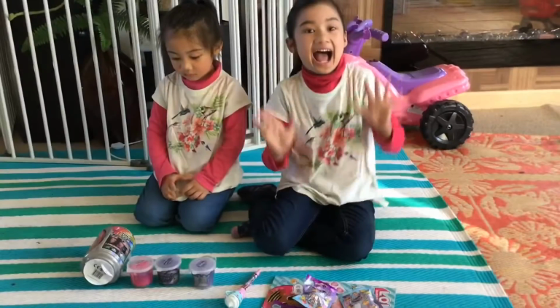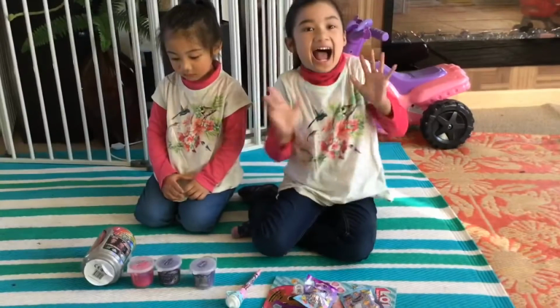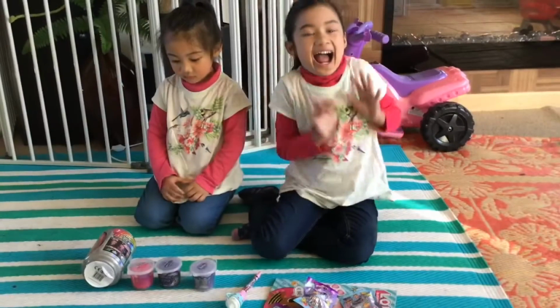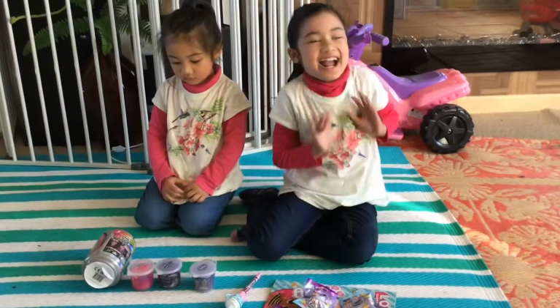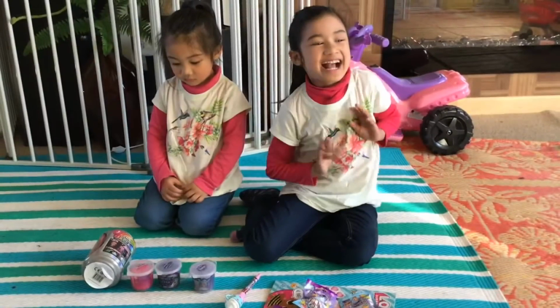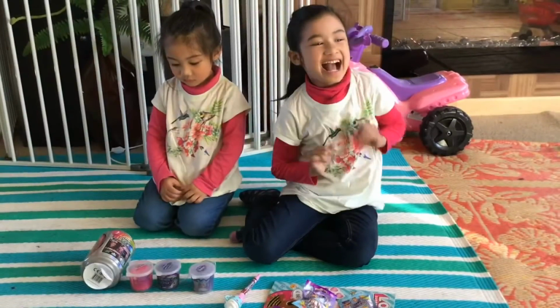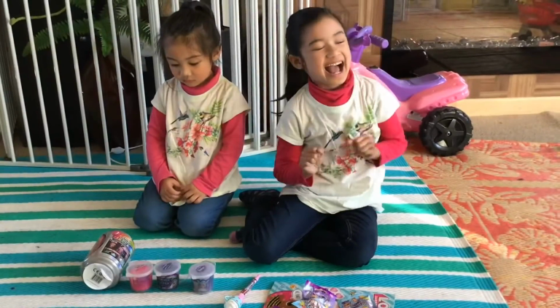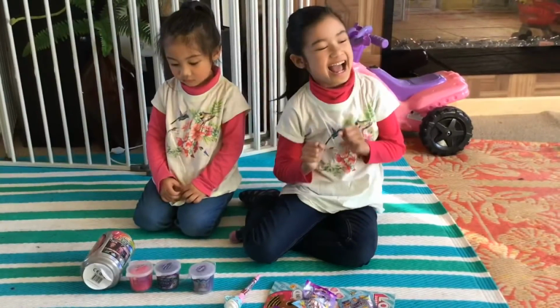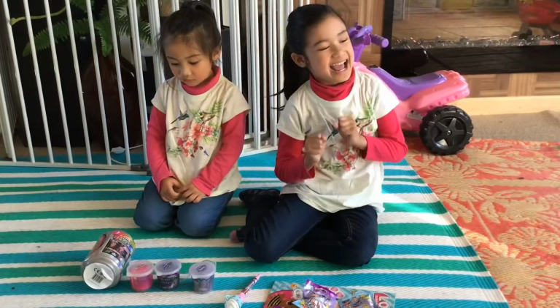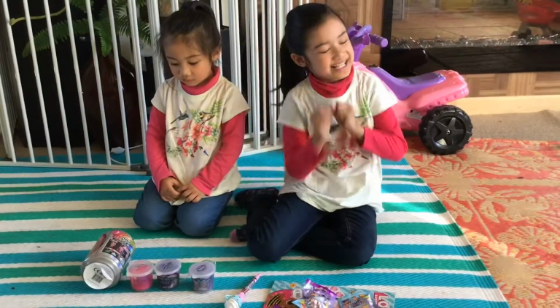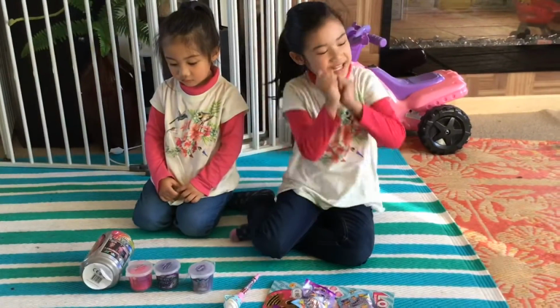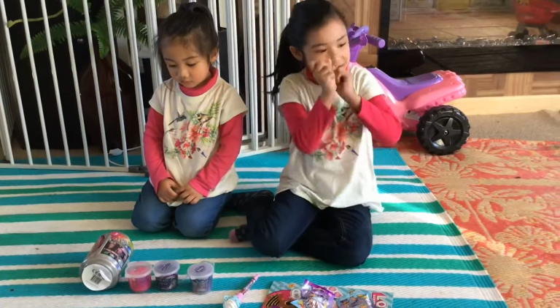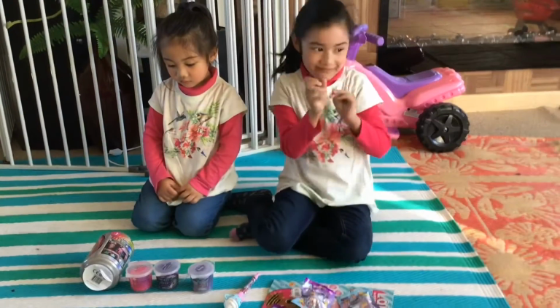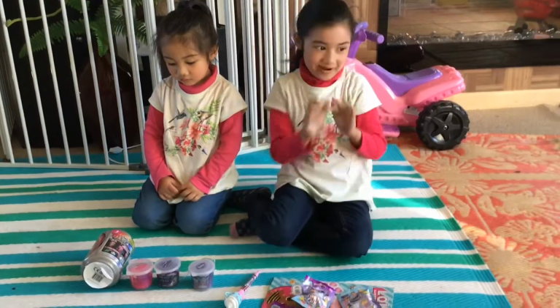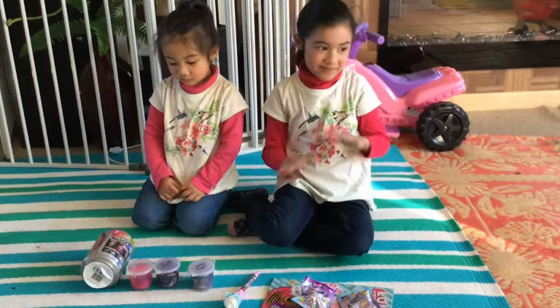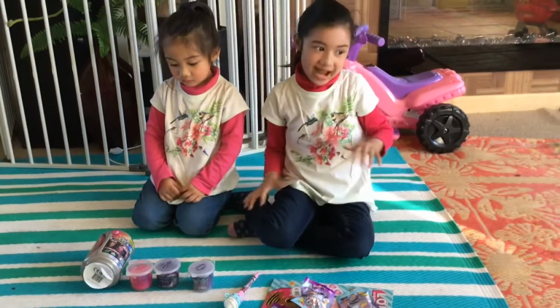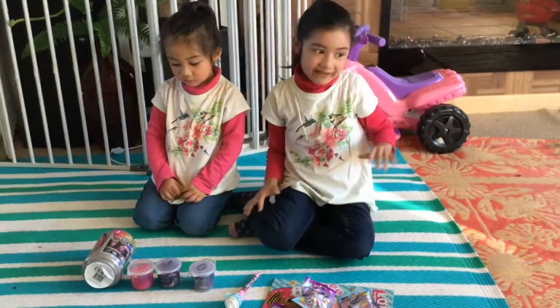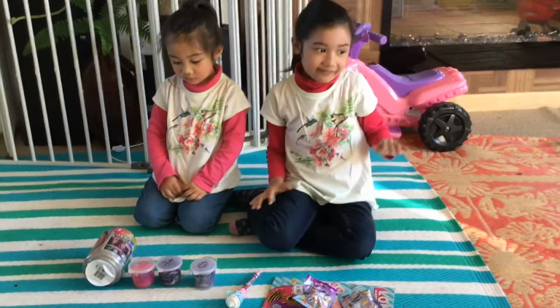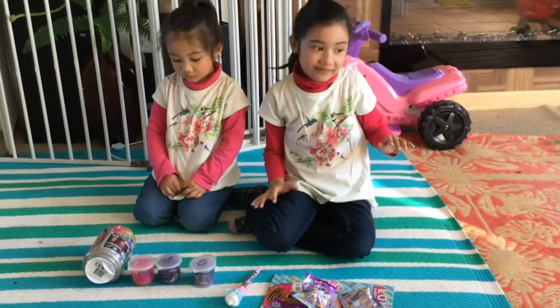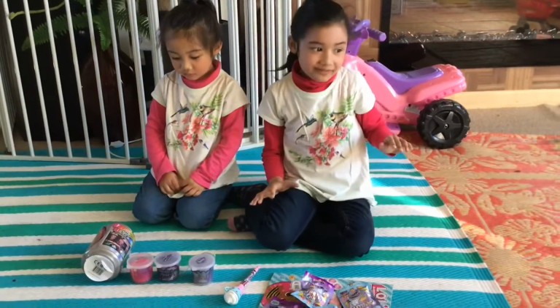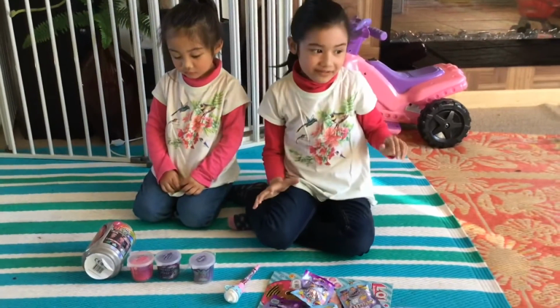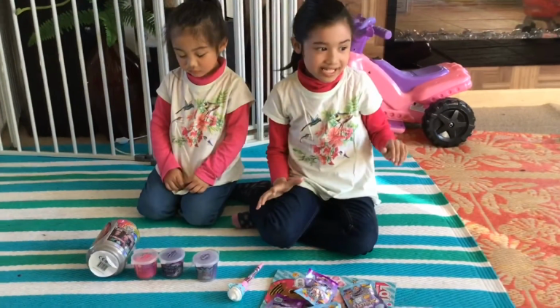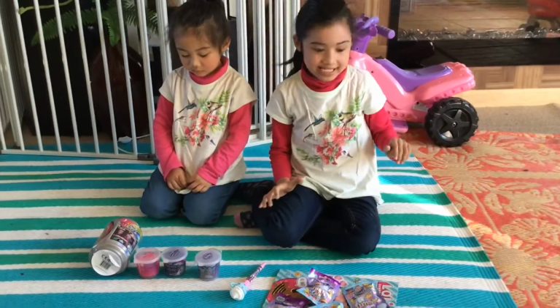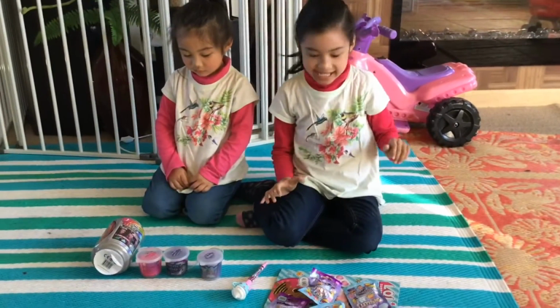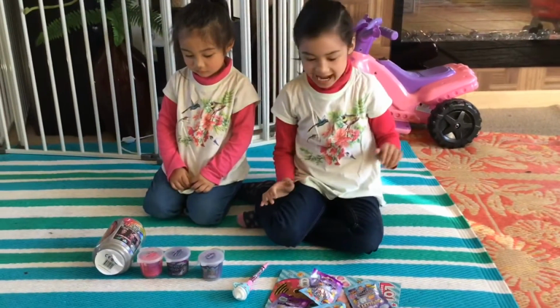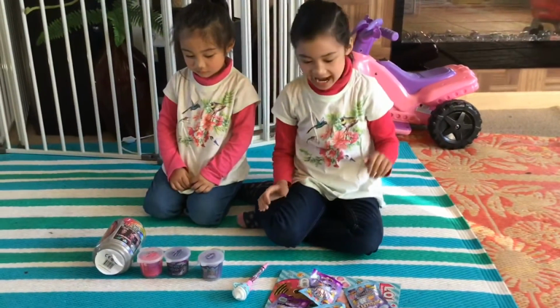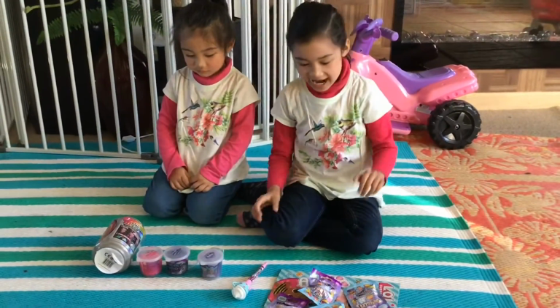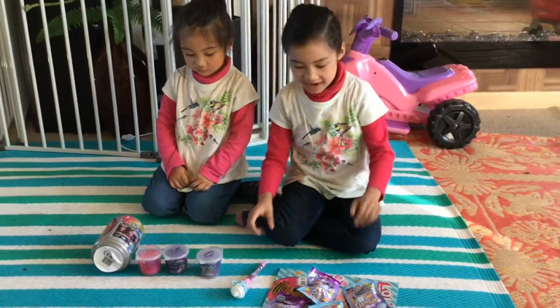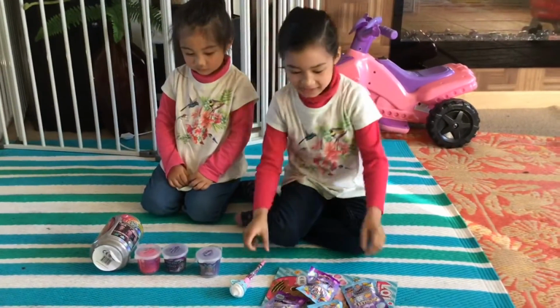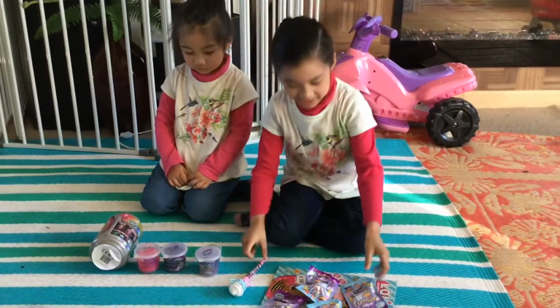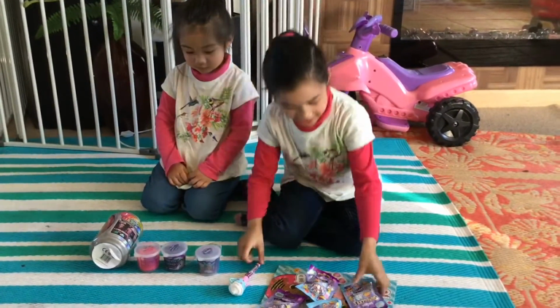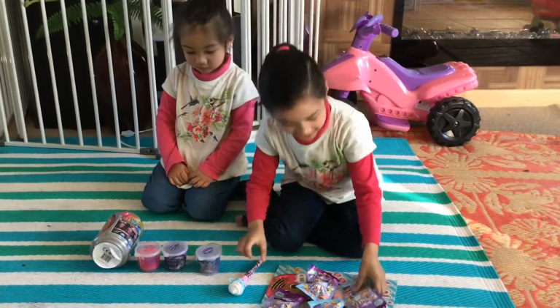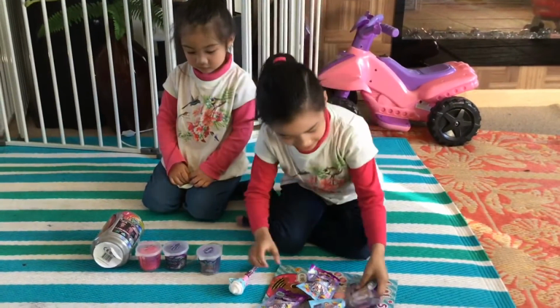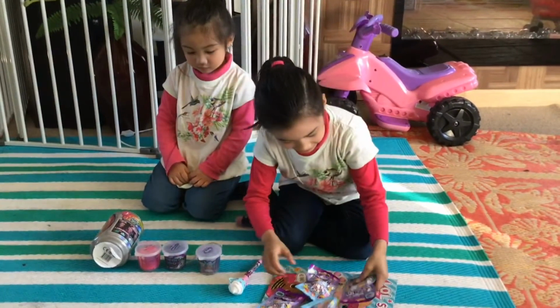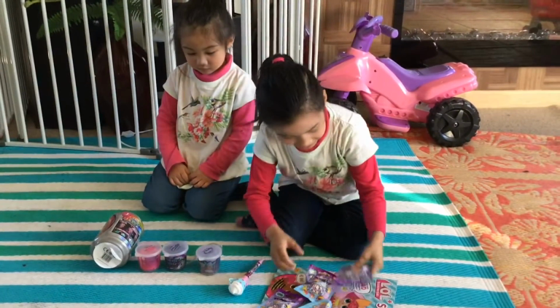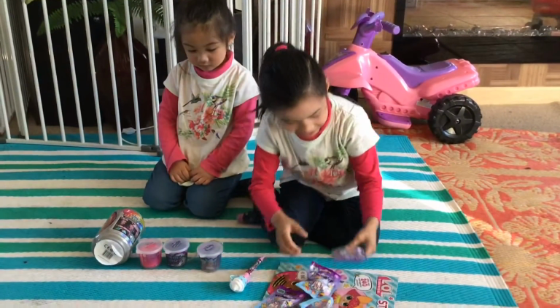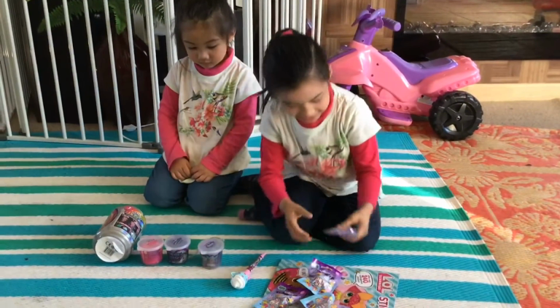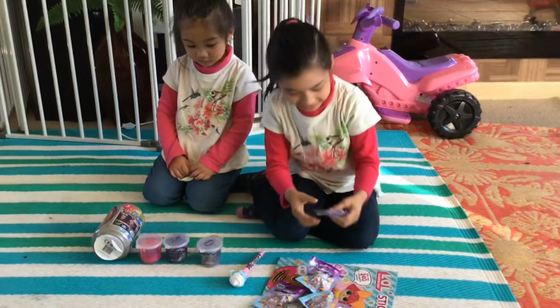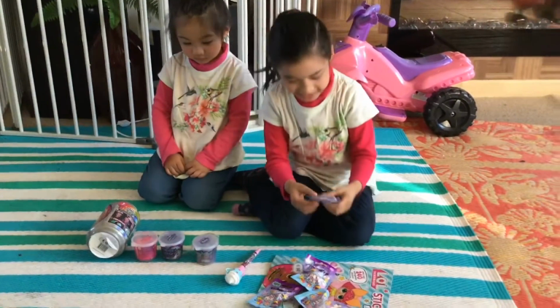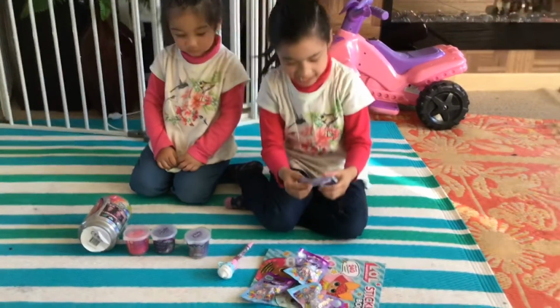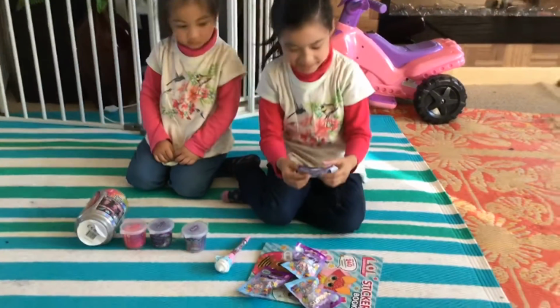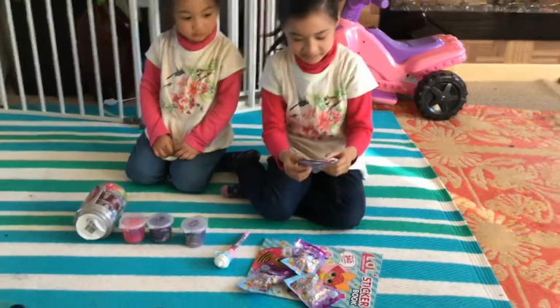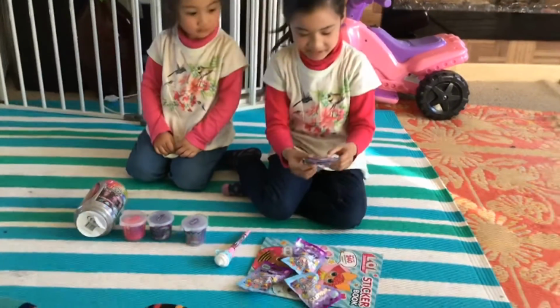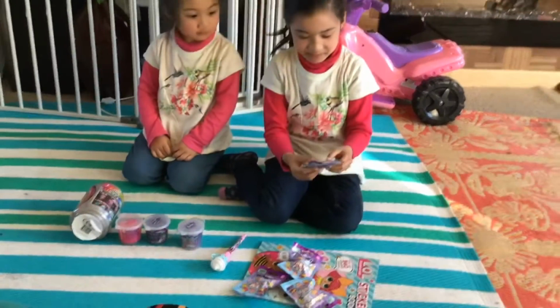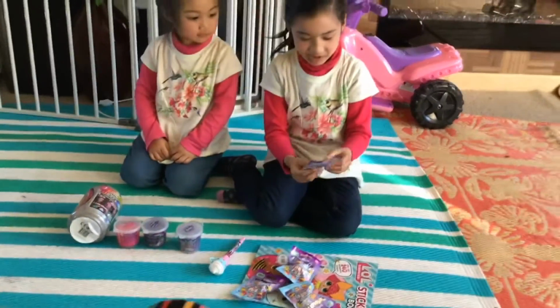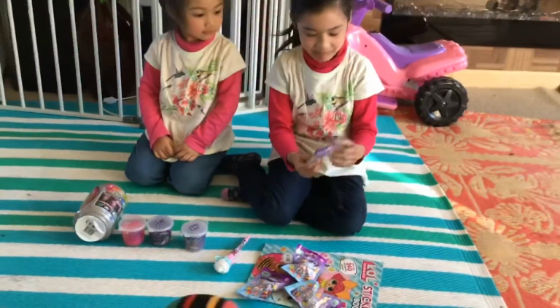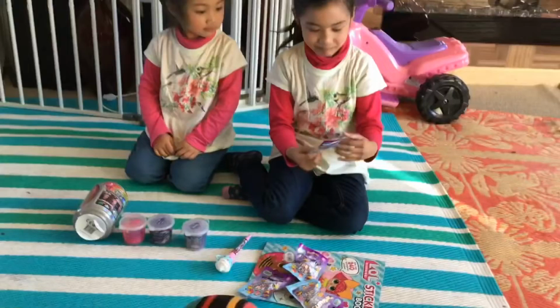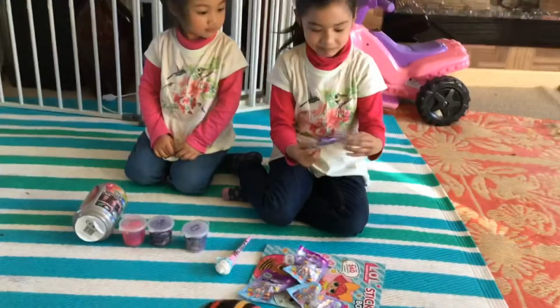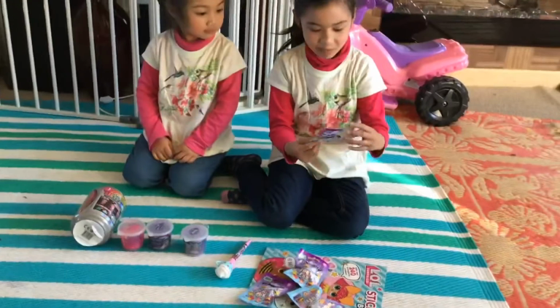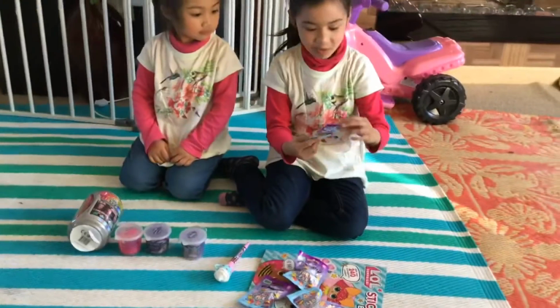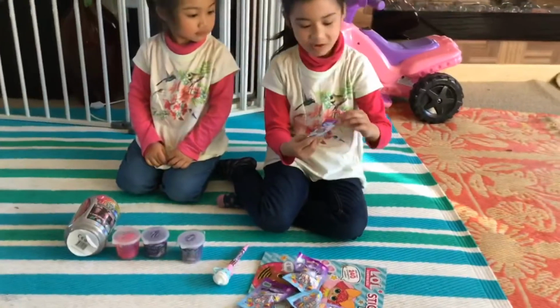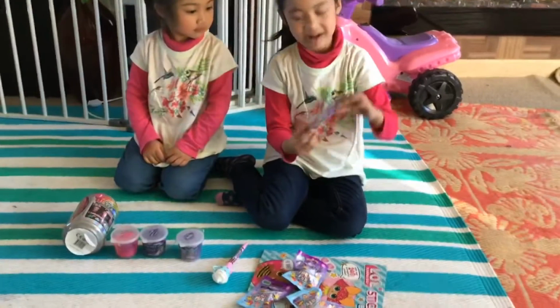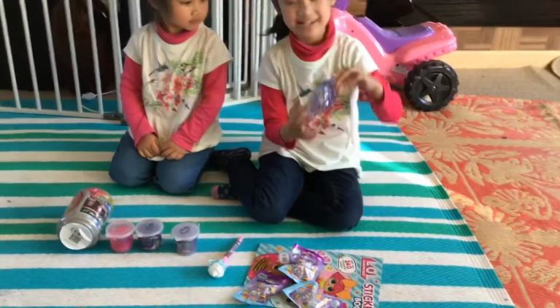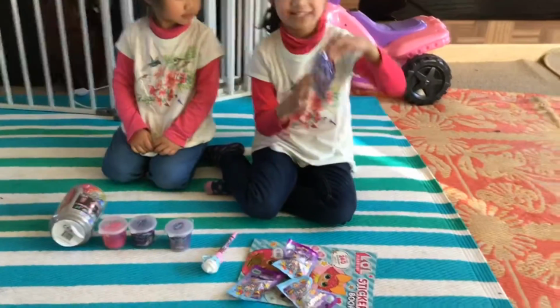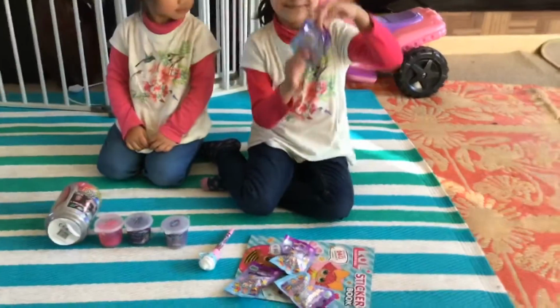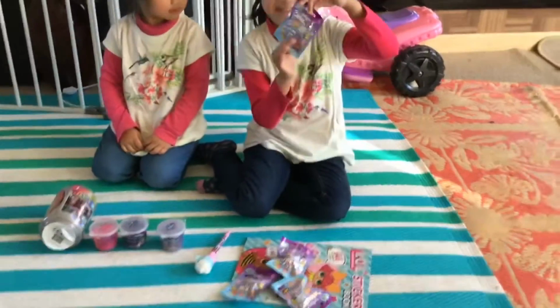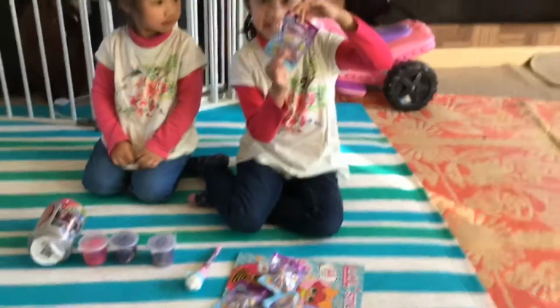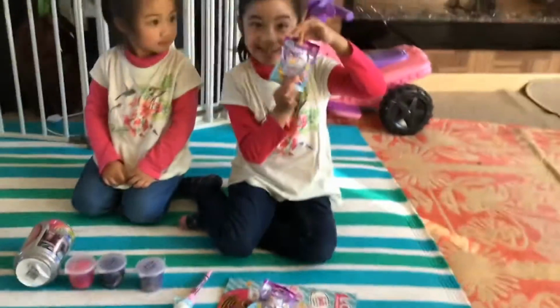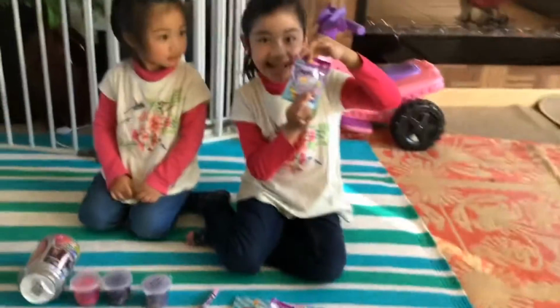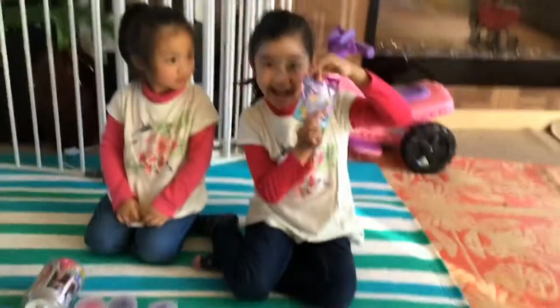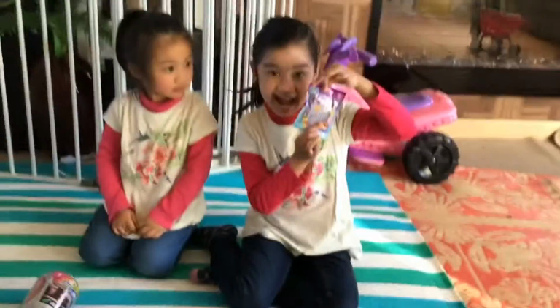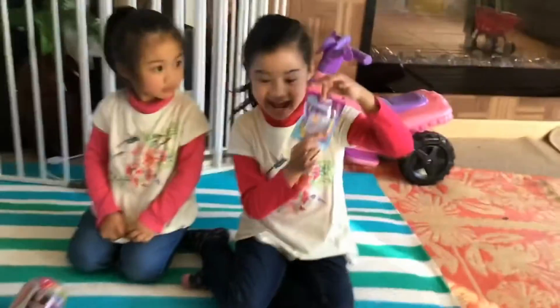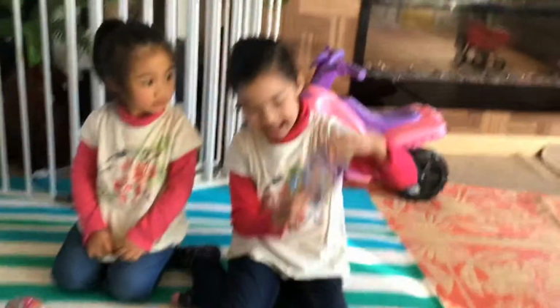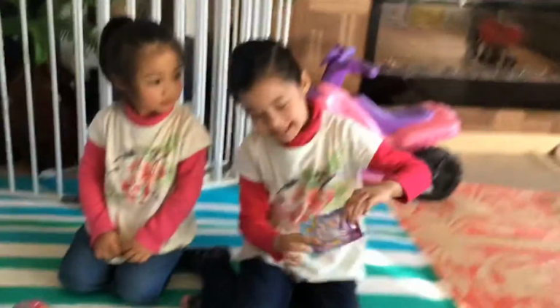Hi guys, we're back from Queenstown and this time we brought more Smigglets.